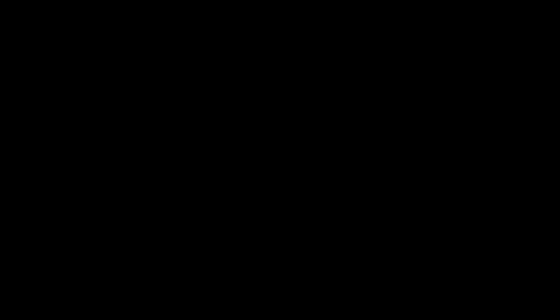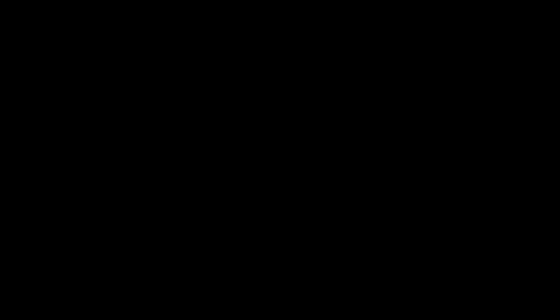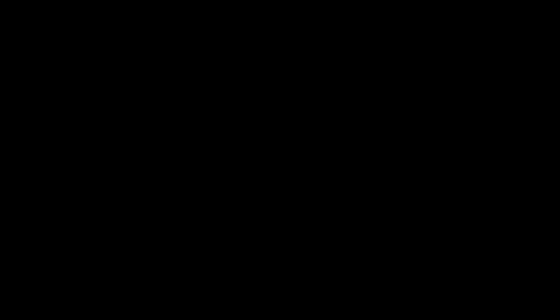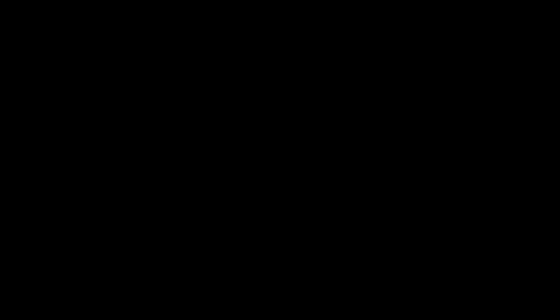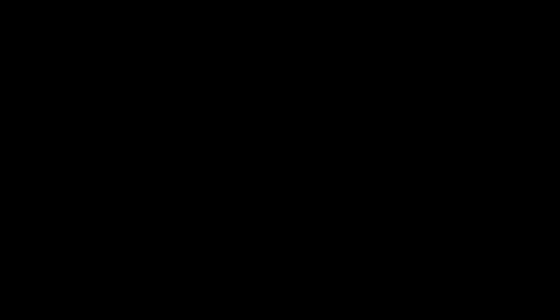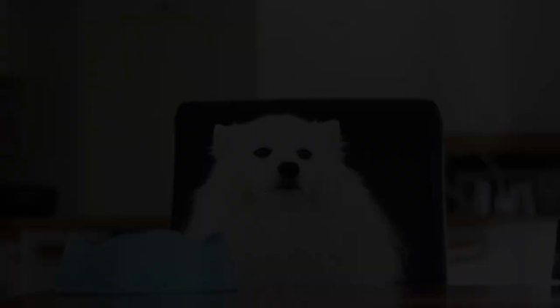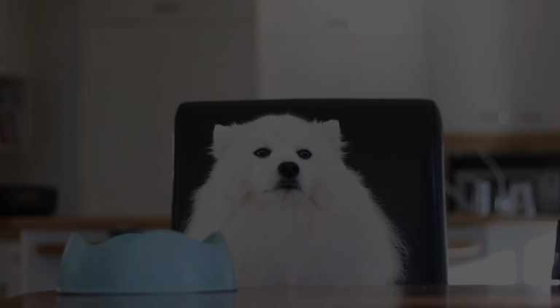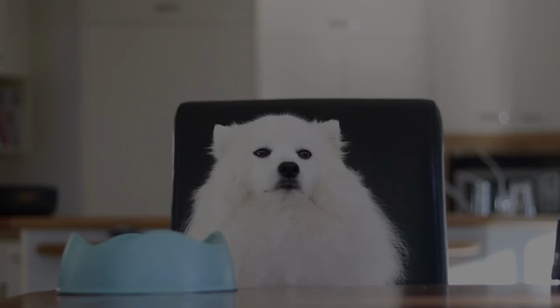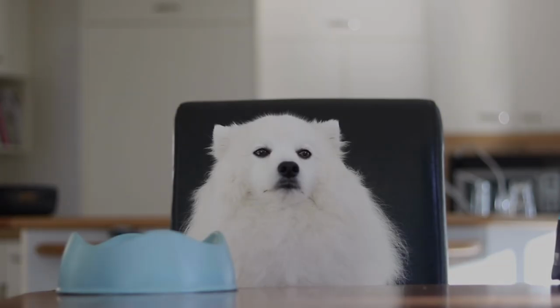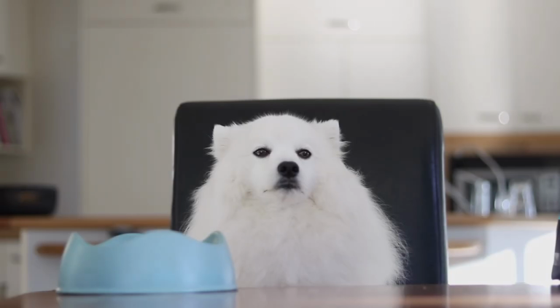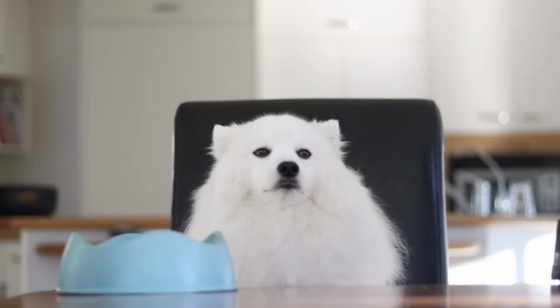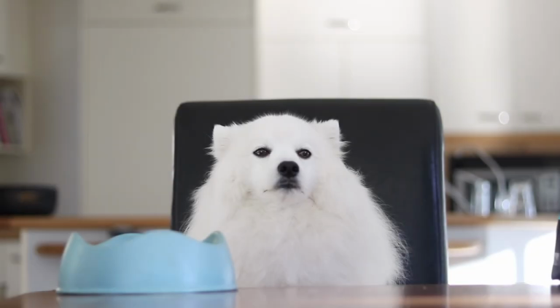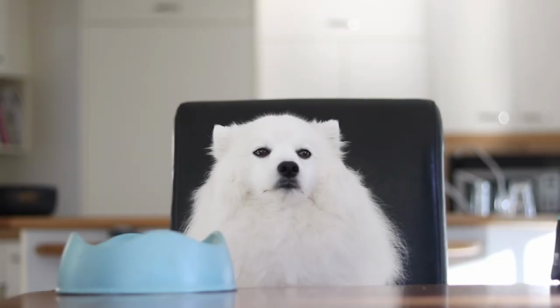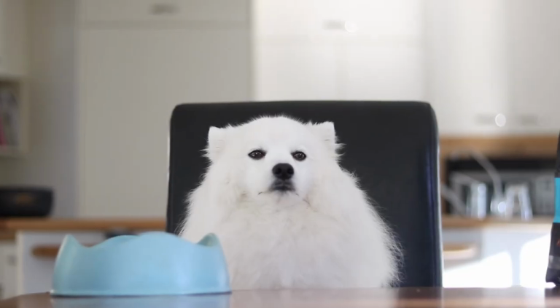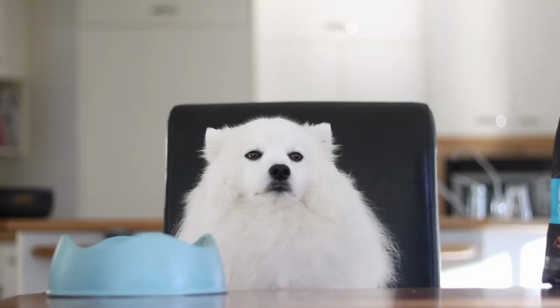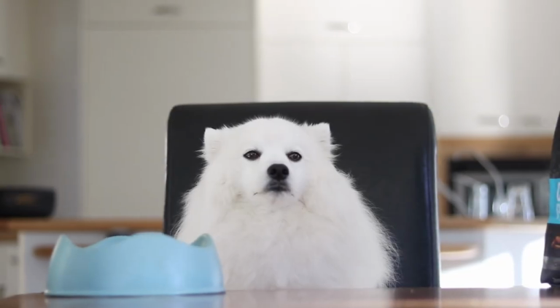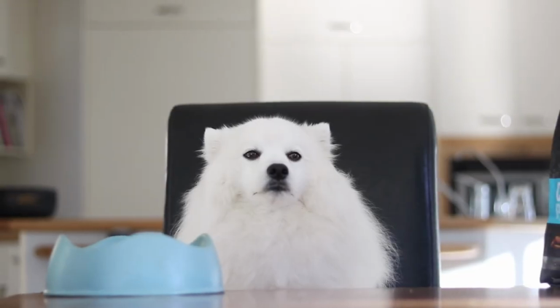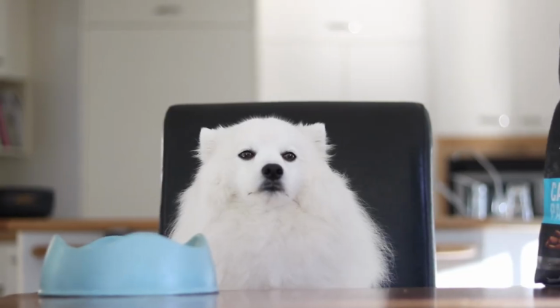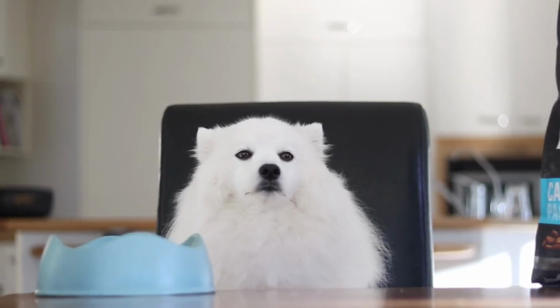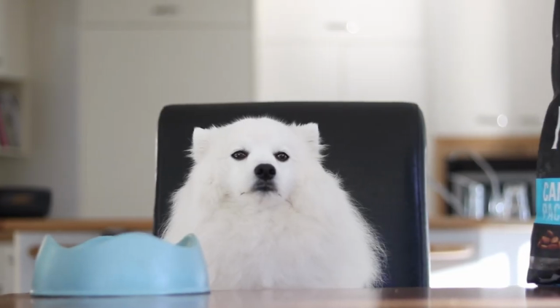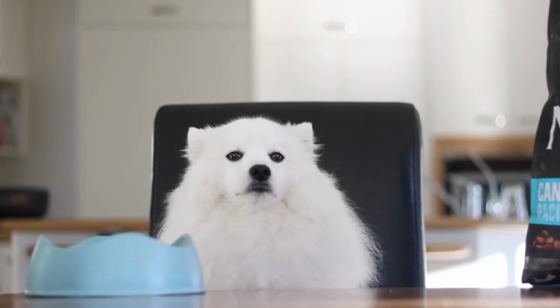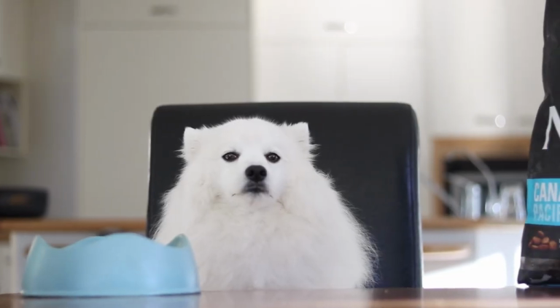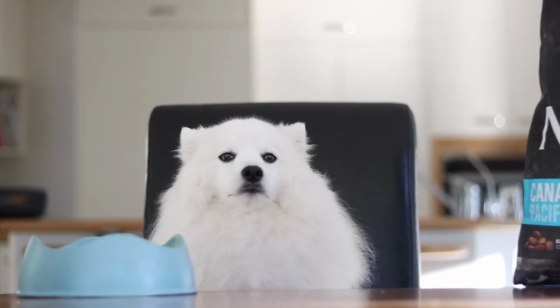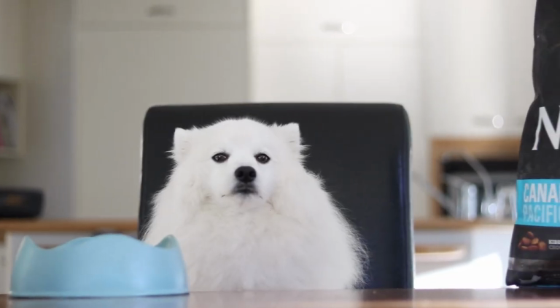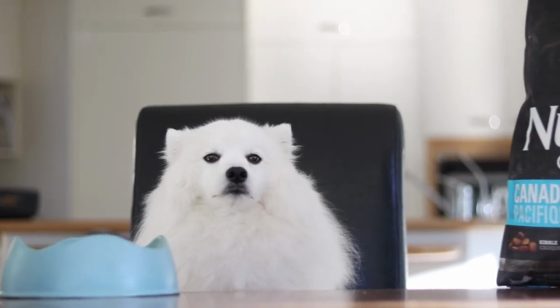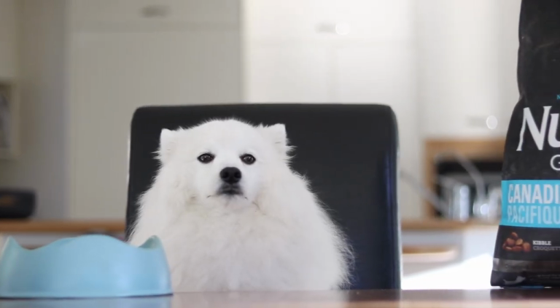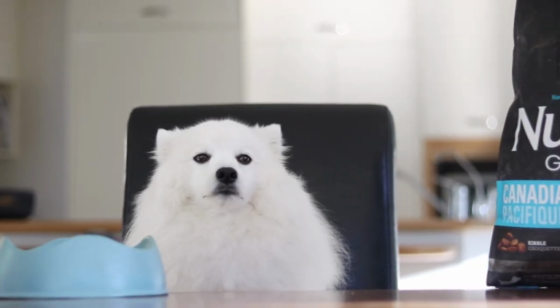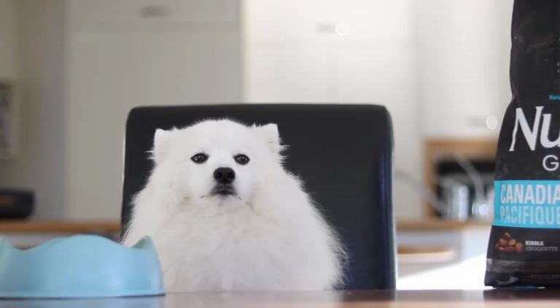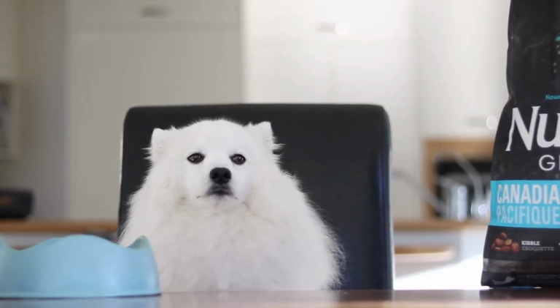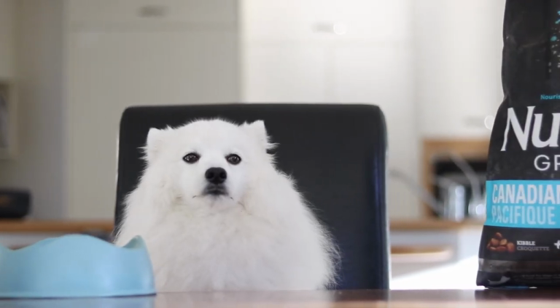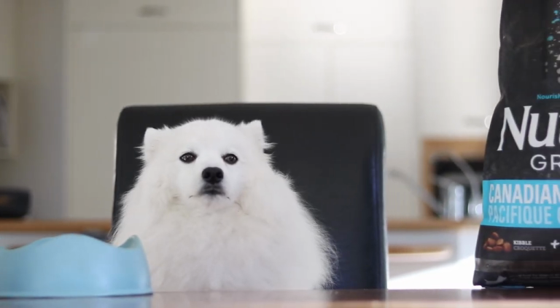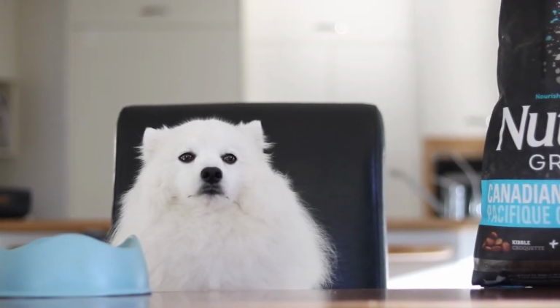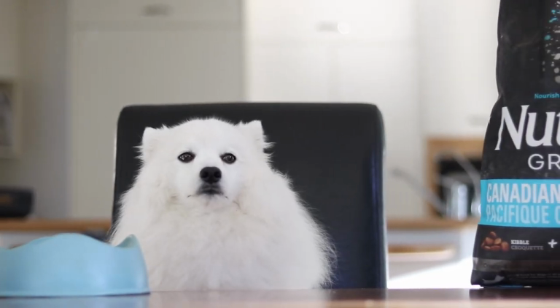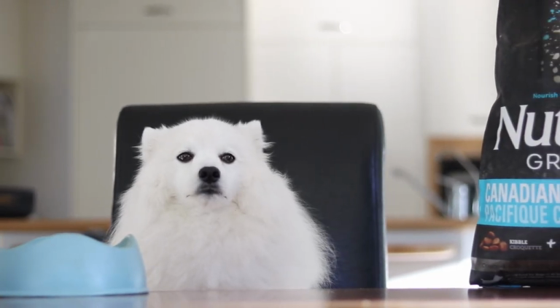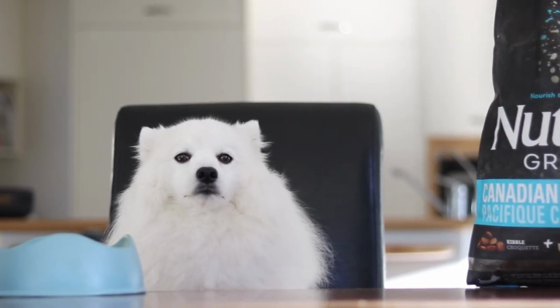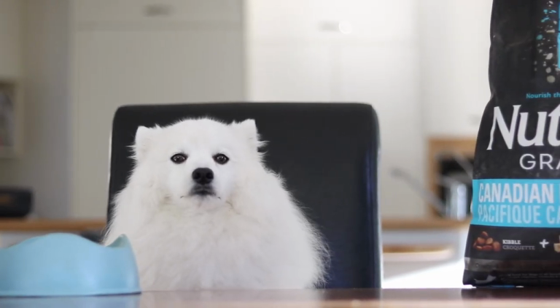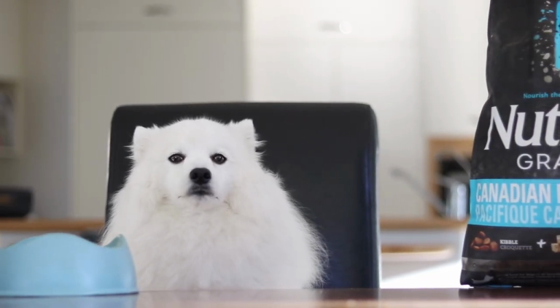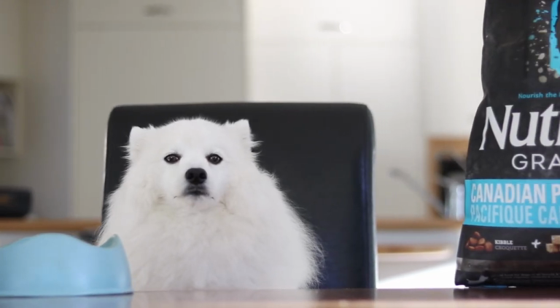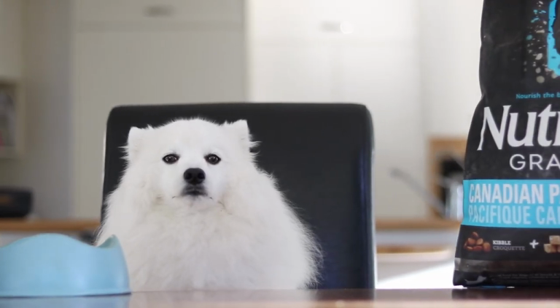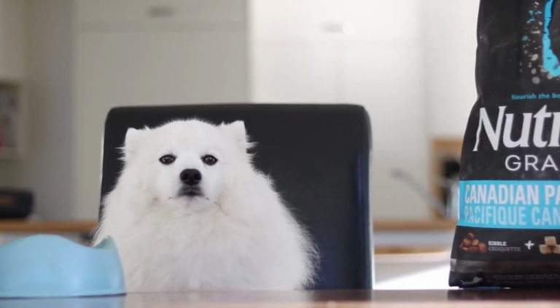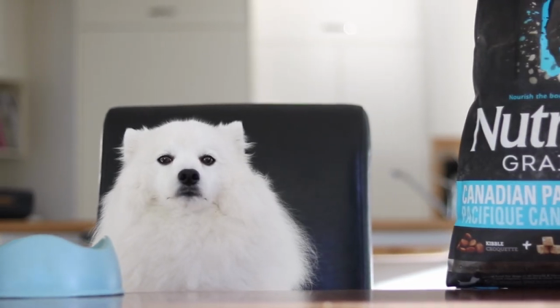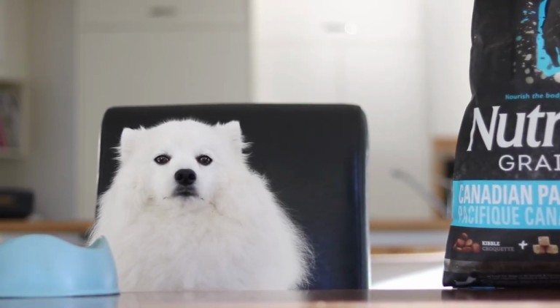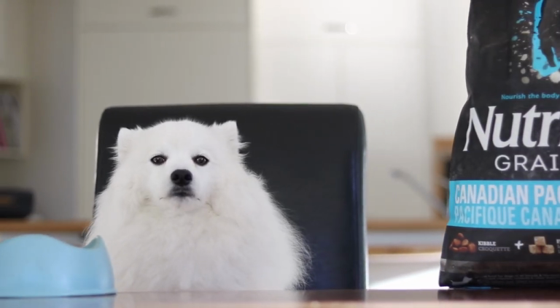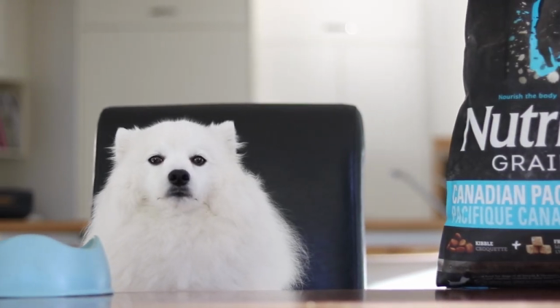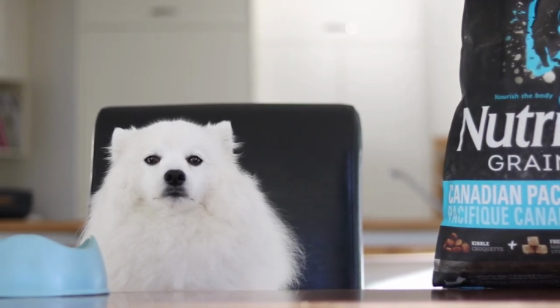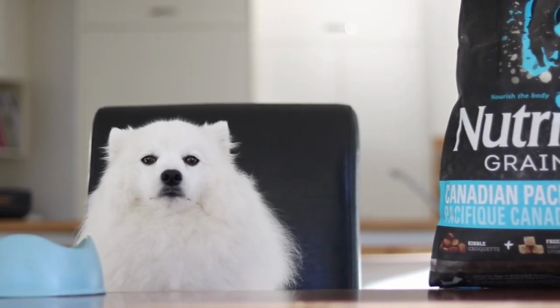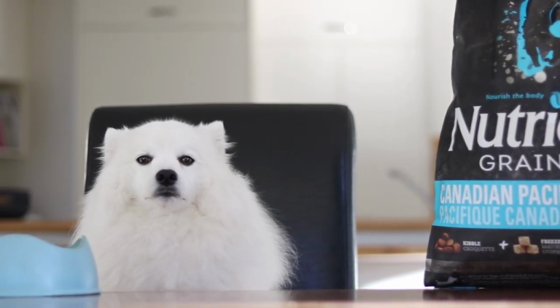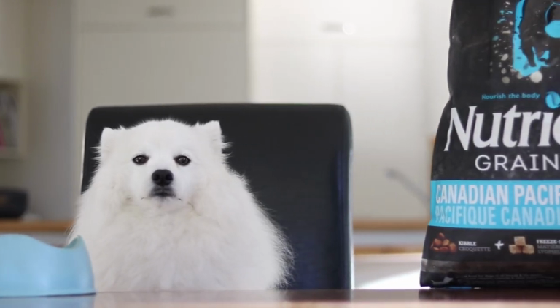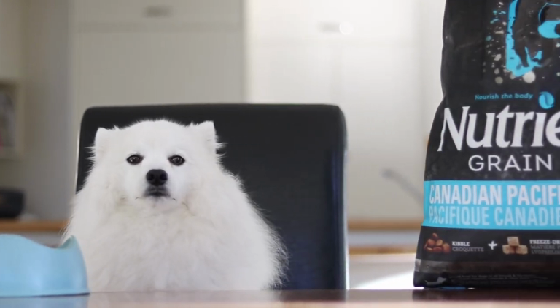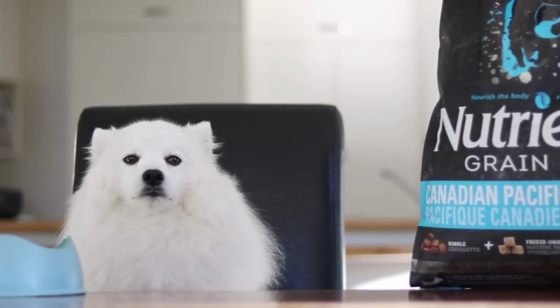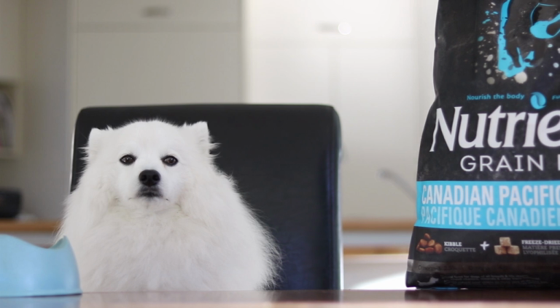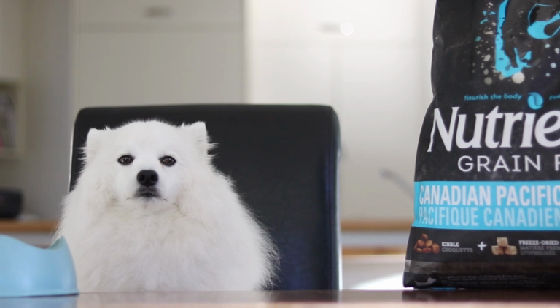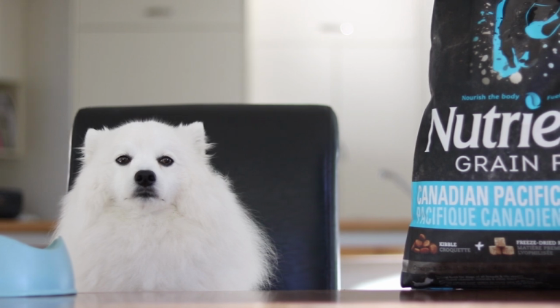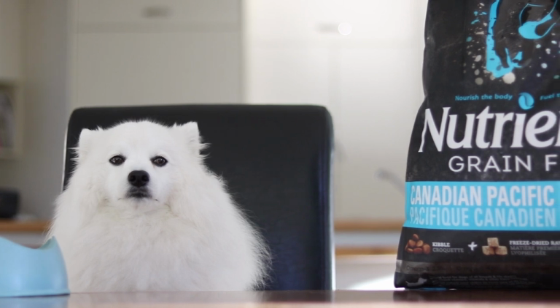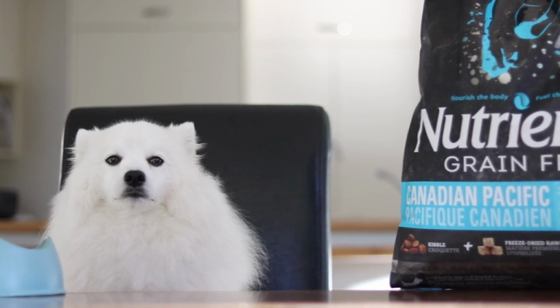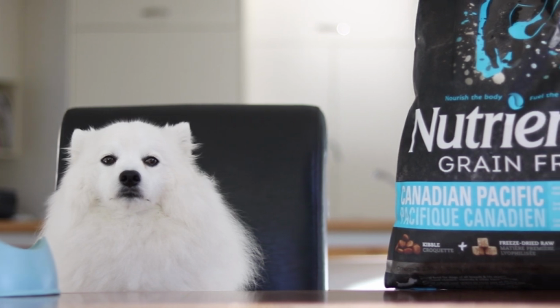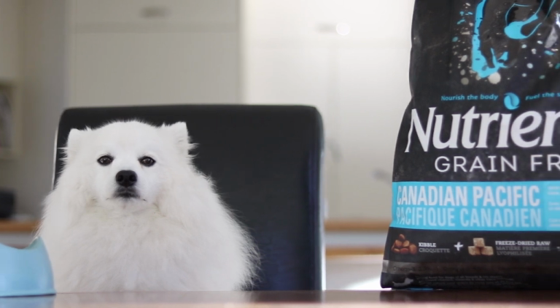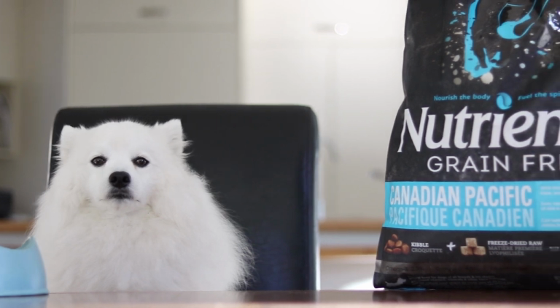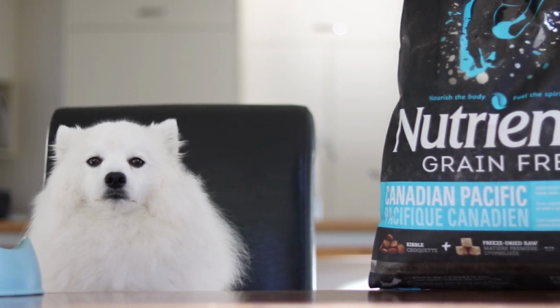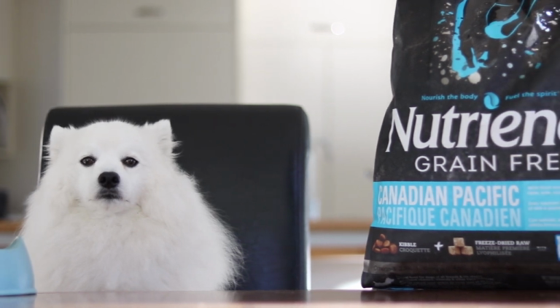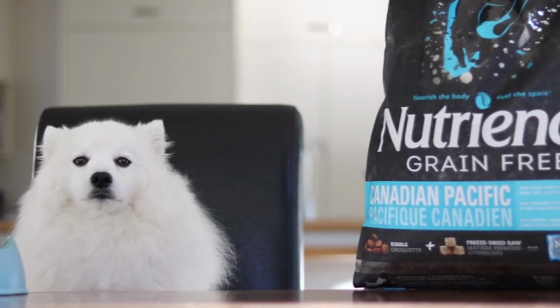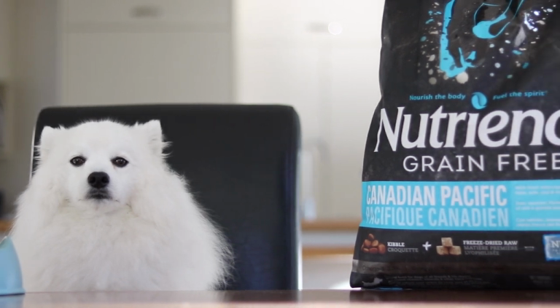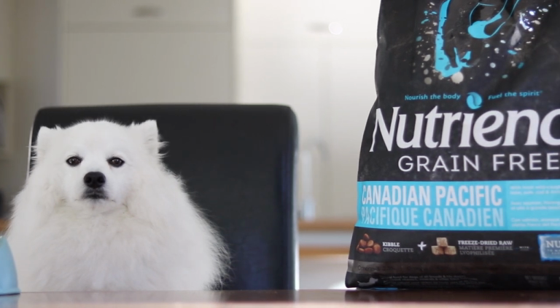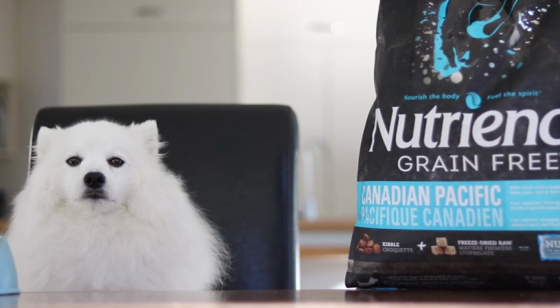Hey guys, this is the owner of Code of the Spits. Today we're just going to be doing a review on the Nutrients Grain Free Sub-Zero food.